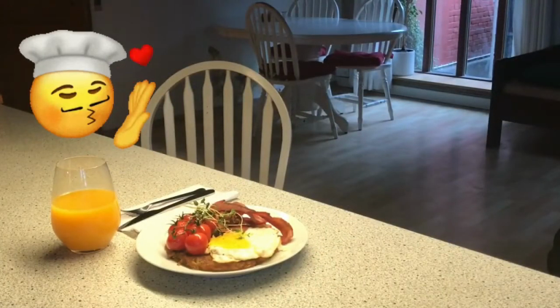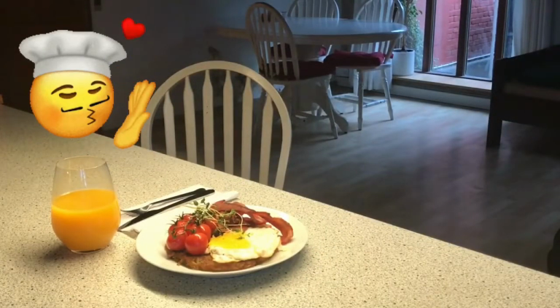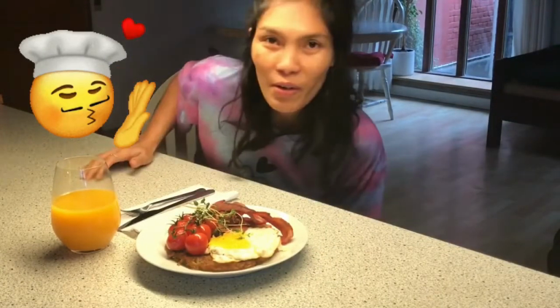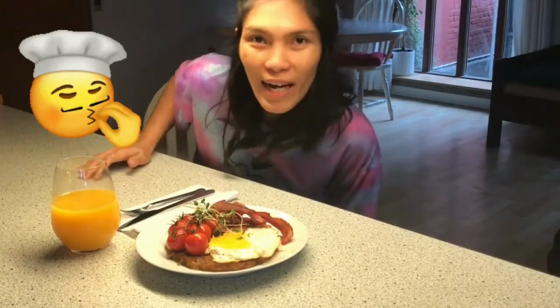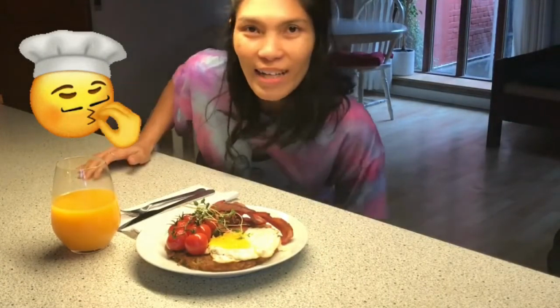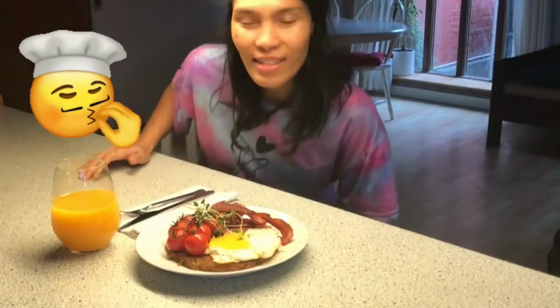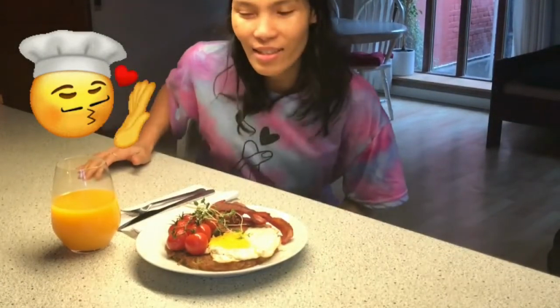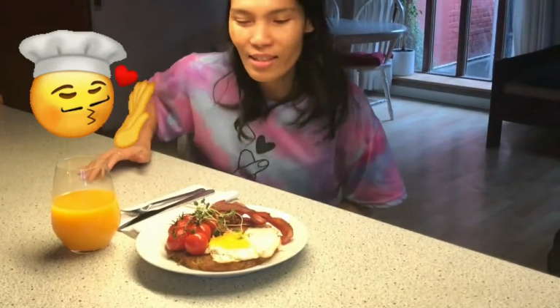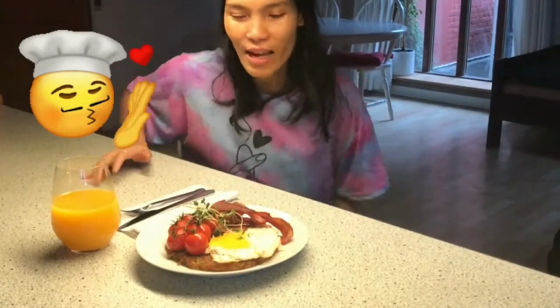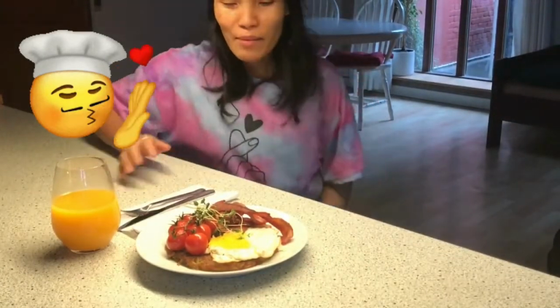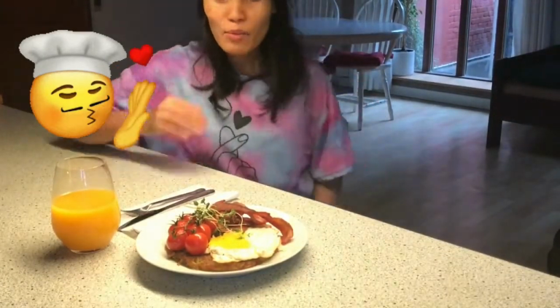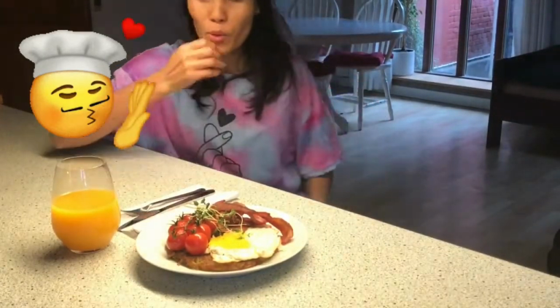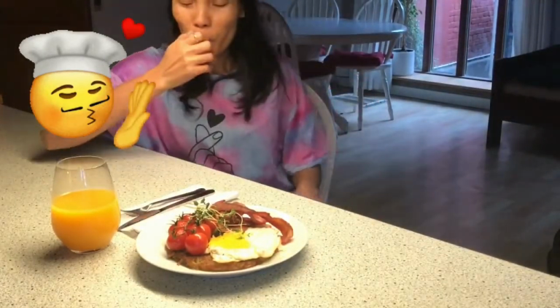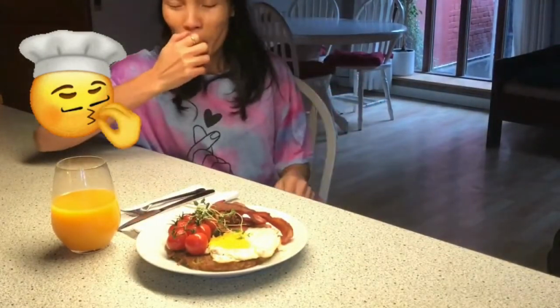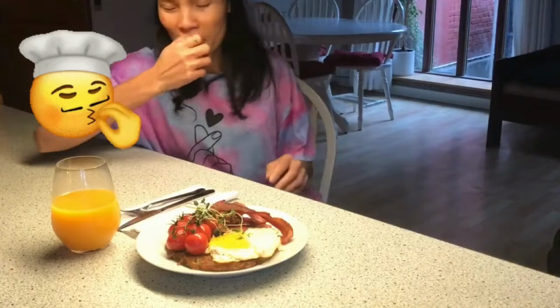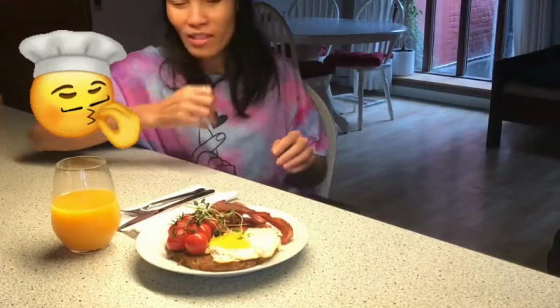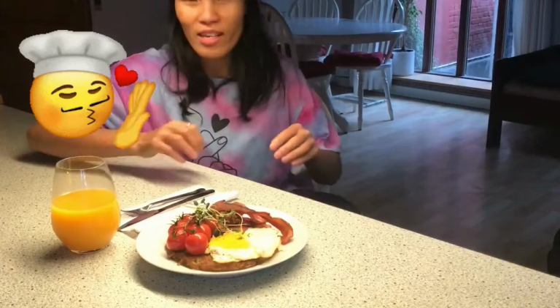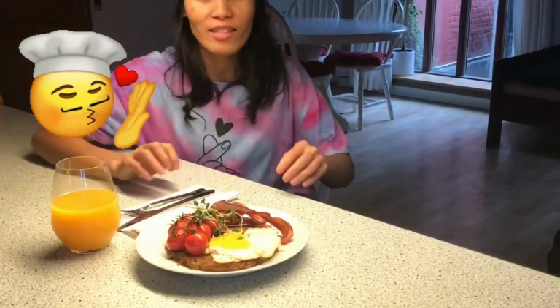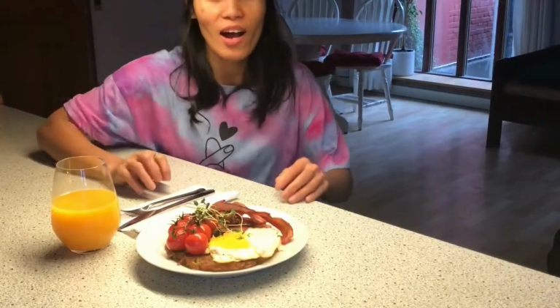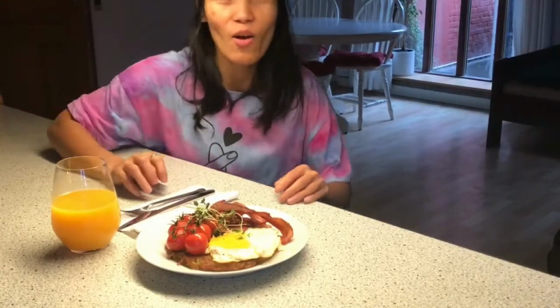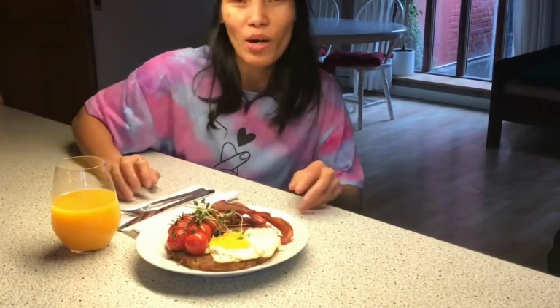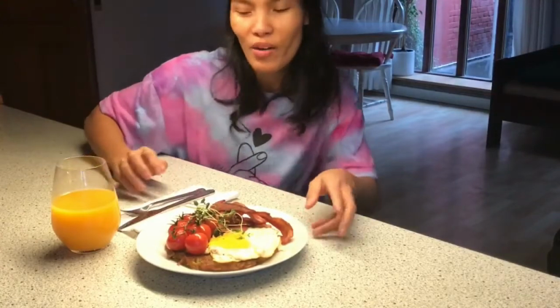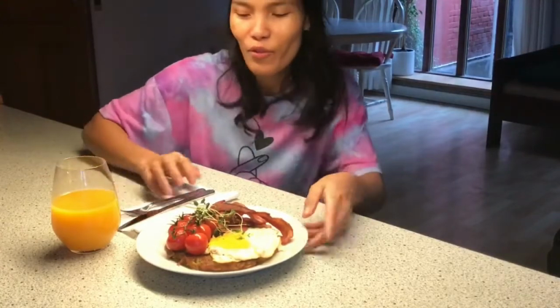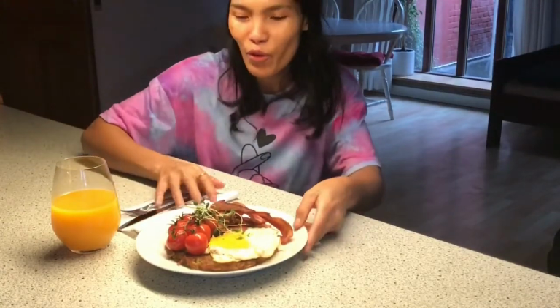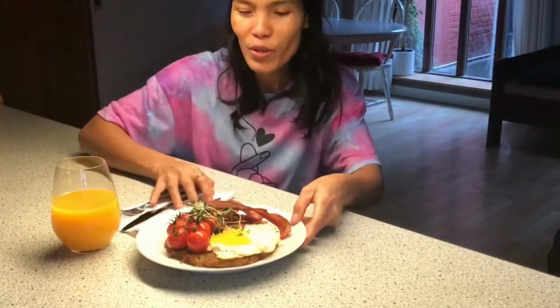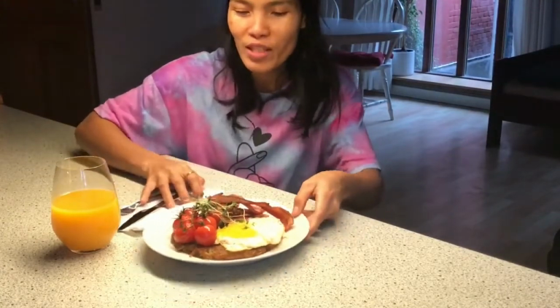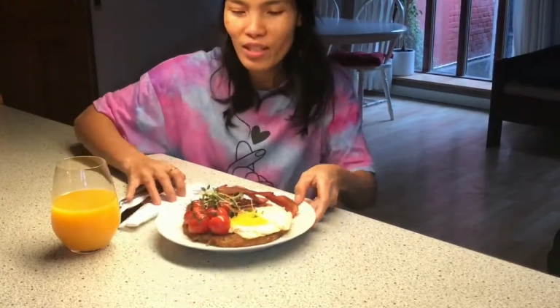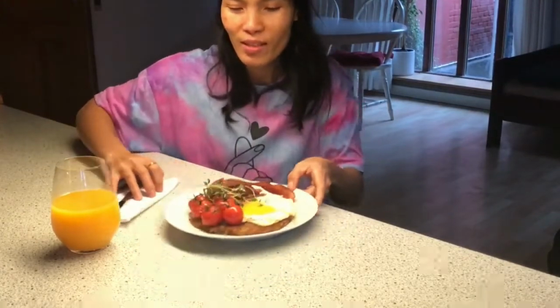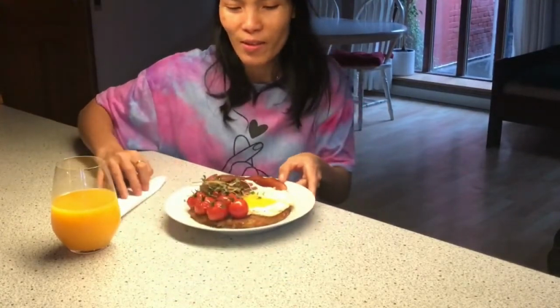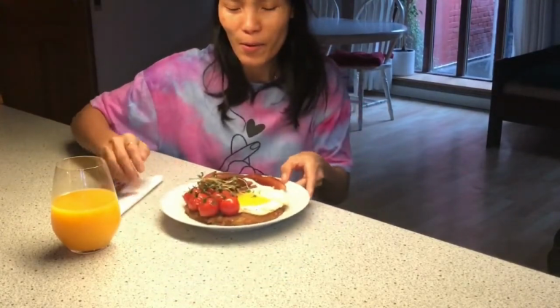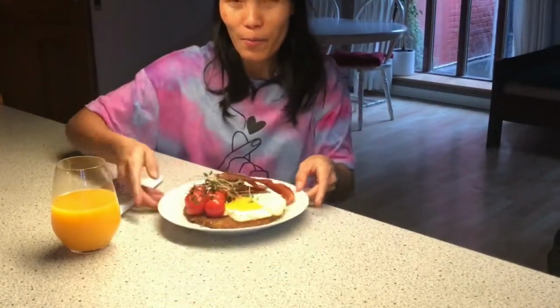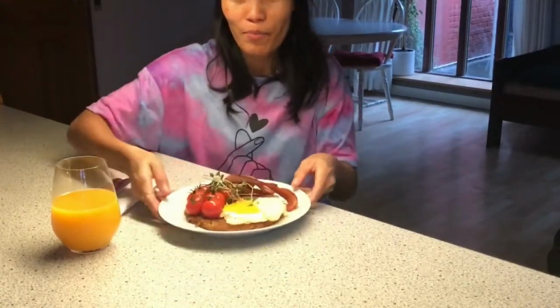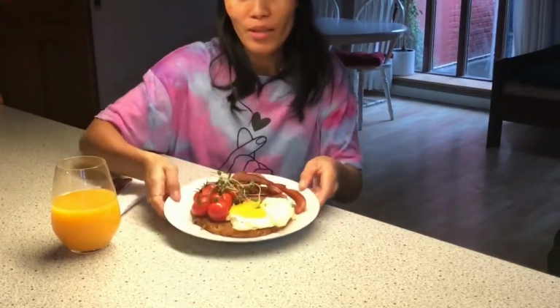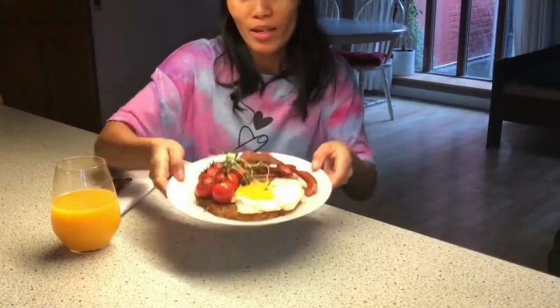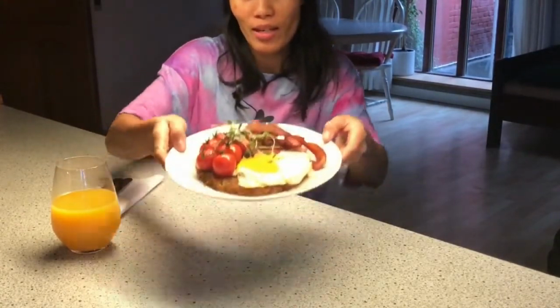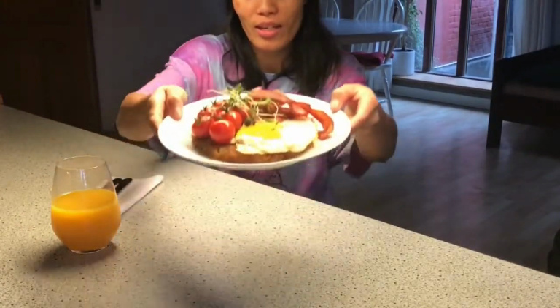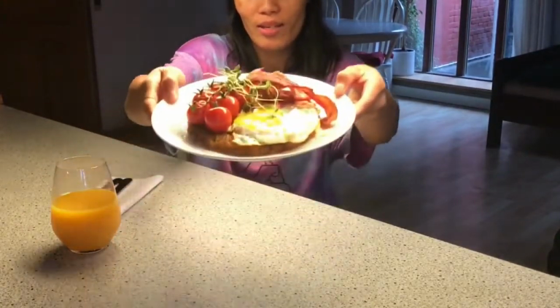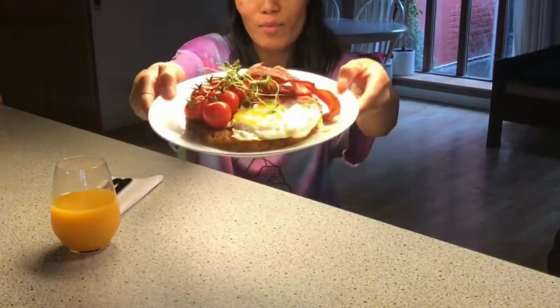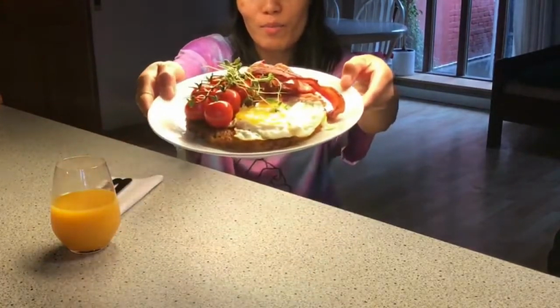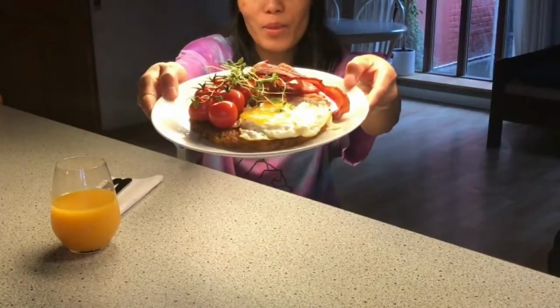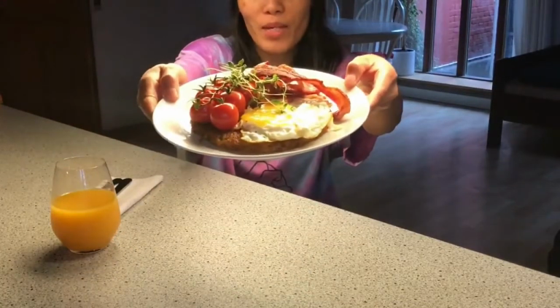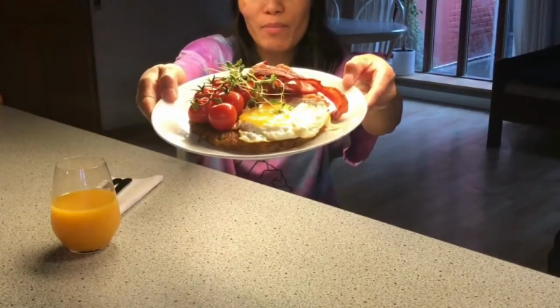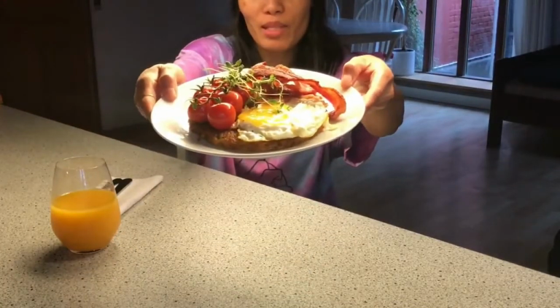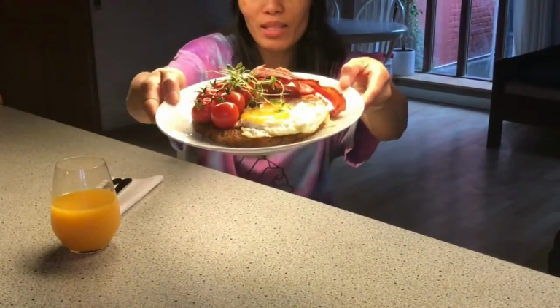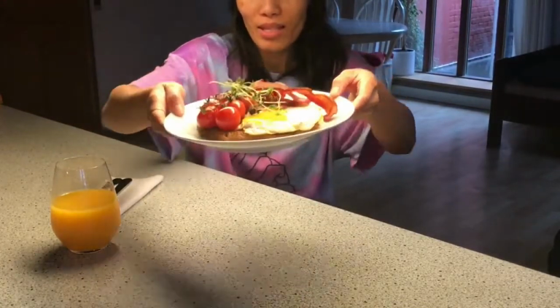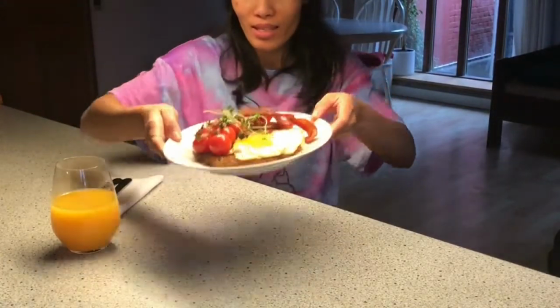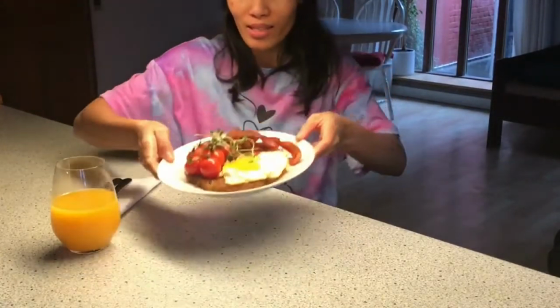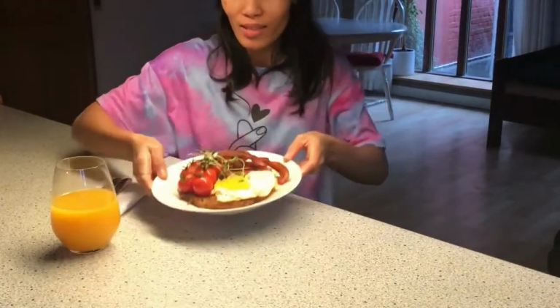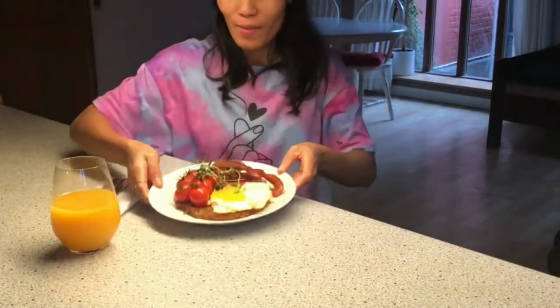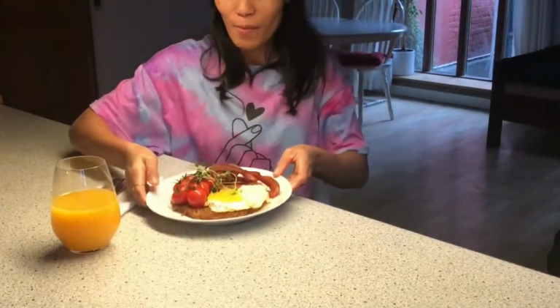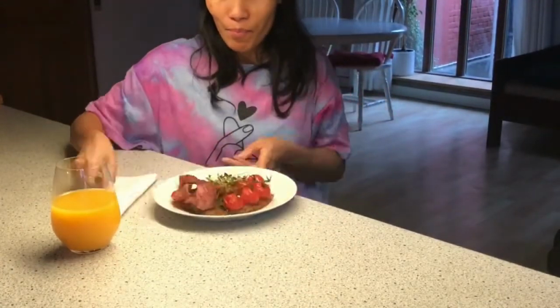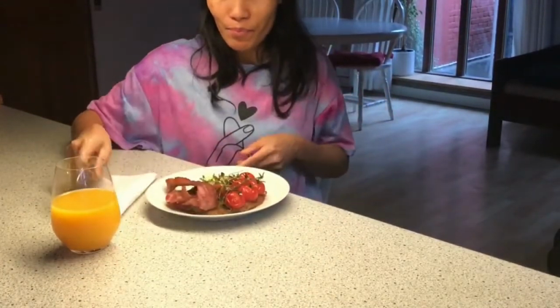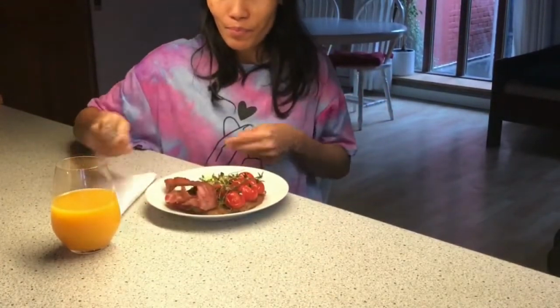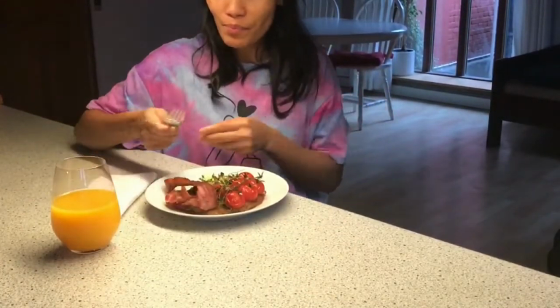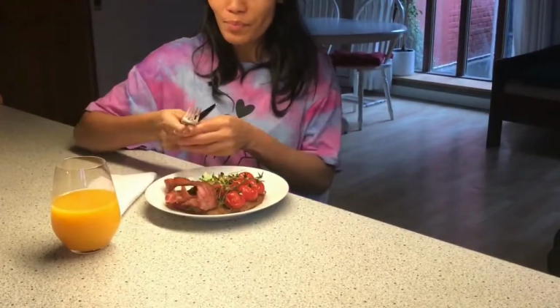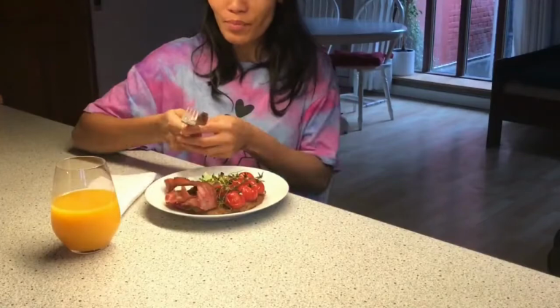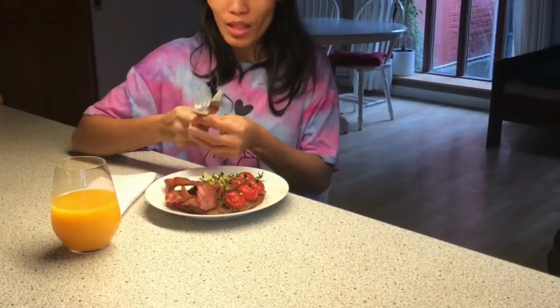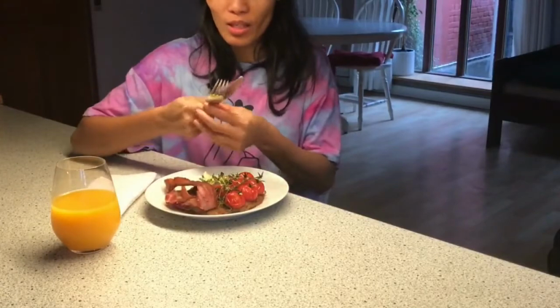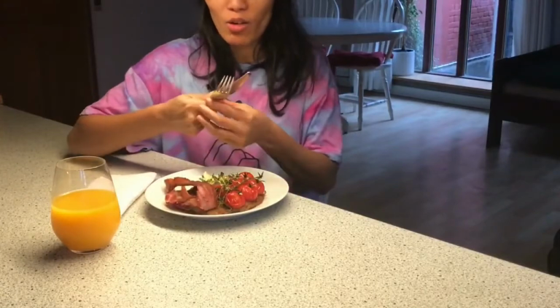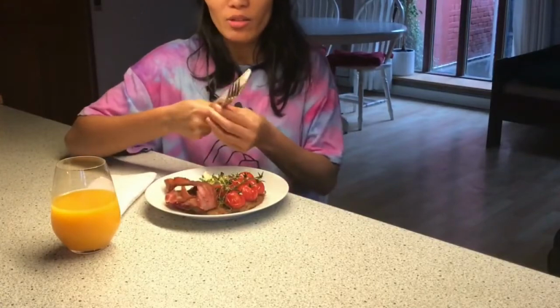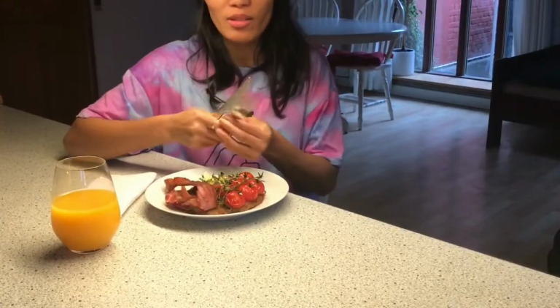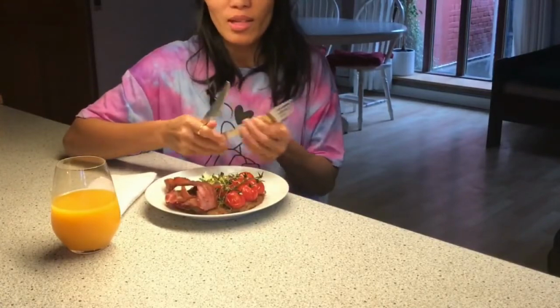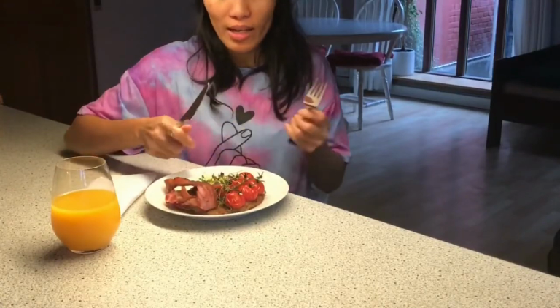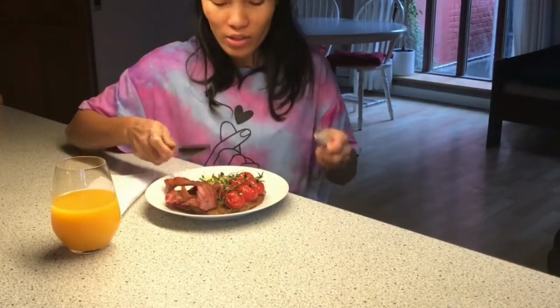Guys, it's time to taste our food. We are going to eat with appetite. Mmm, it looks delicious!